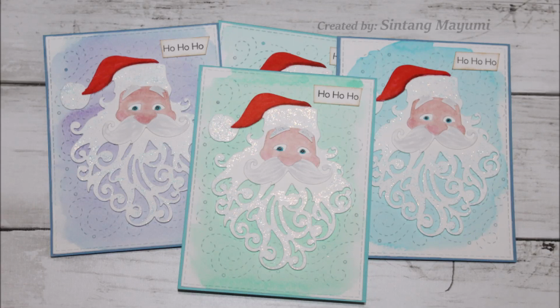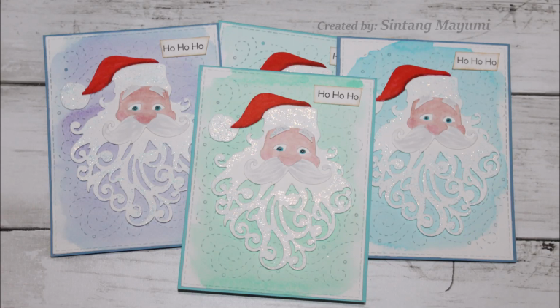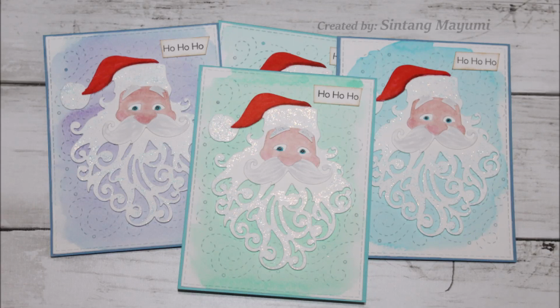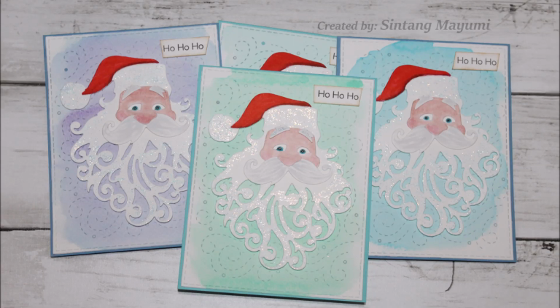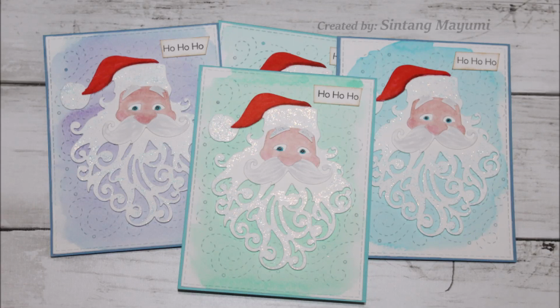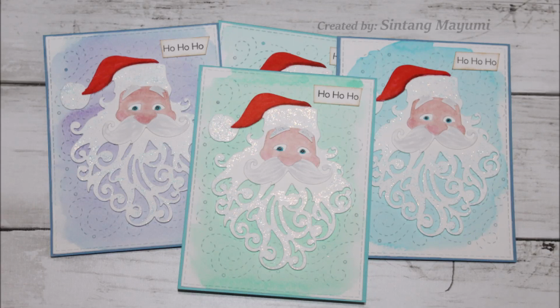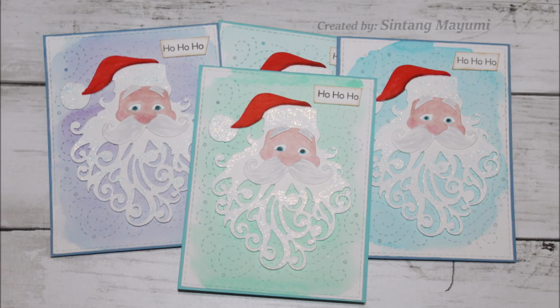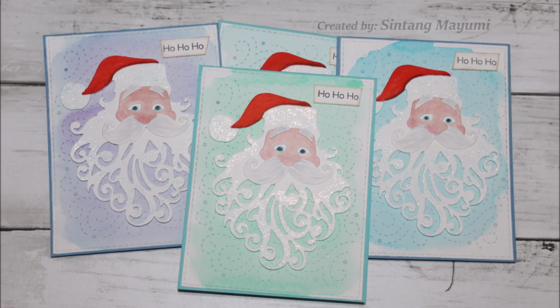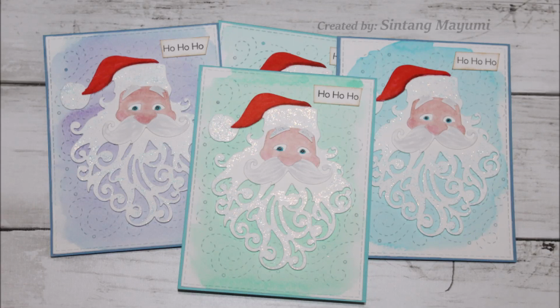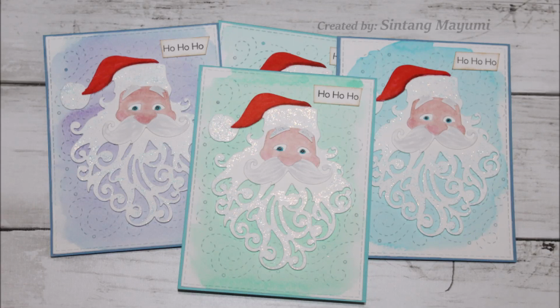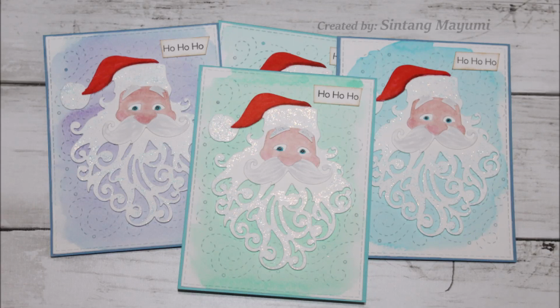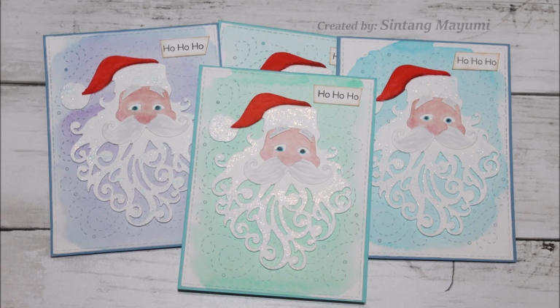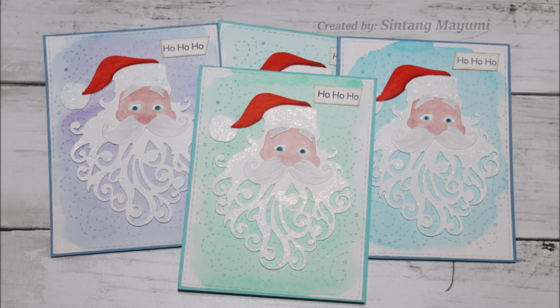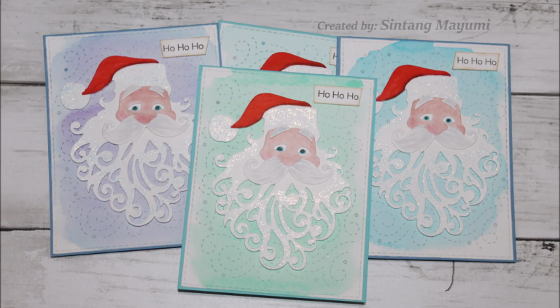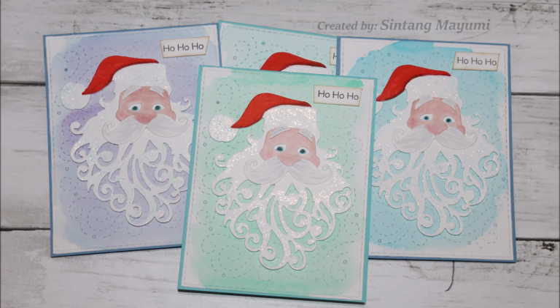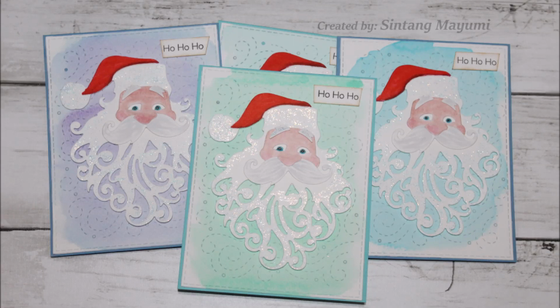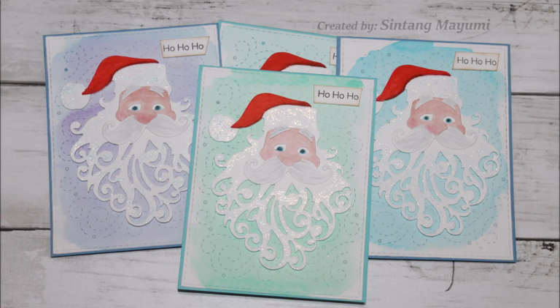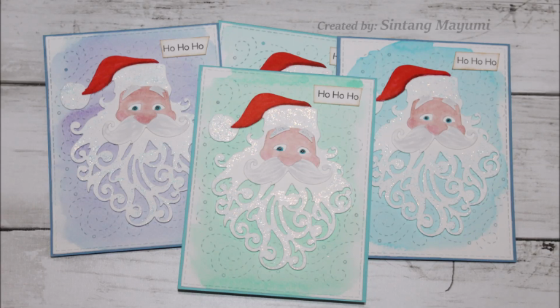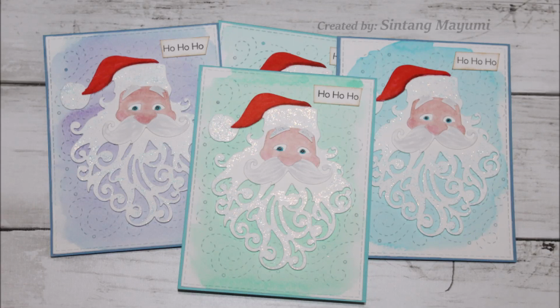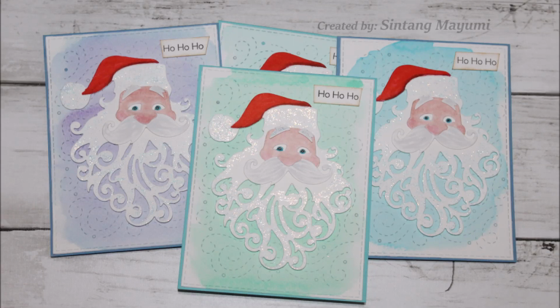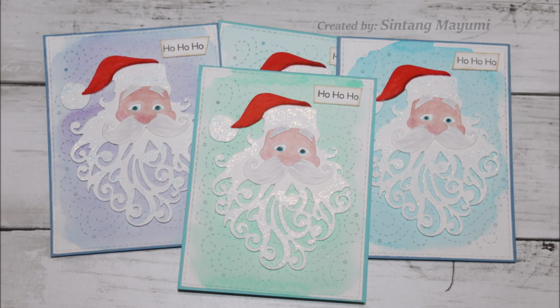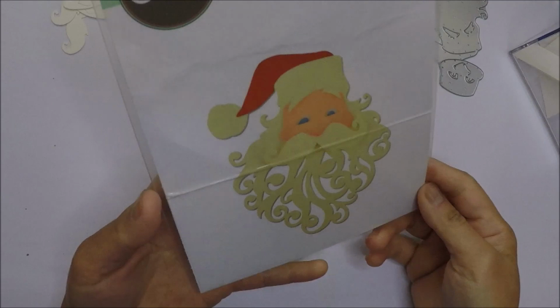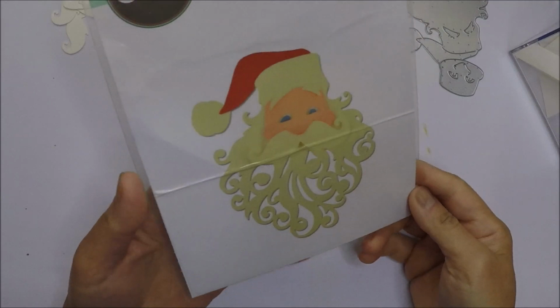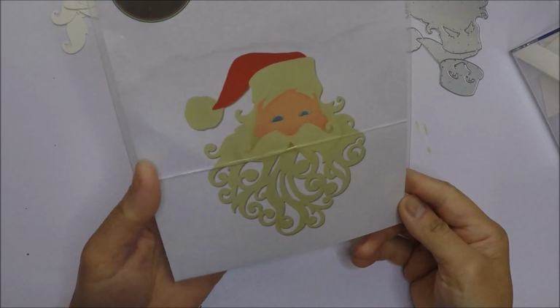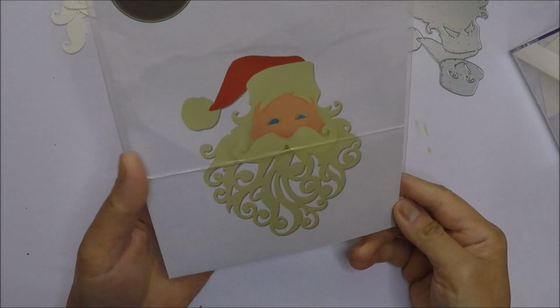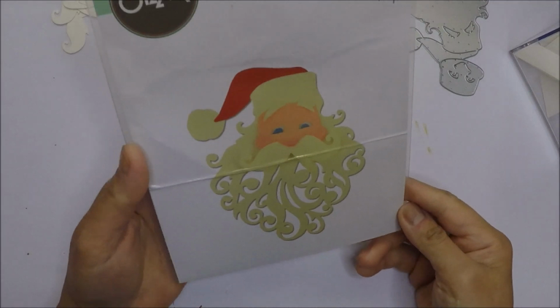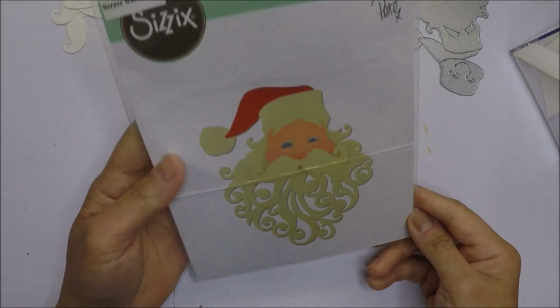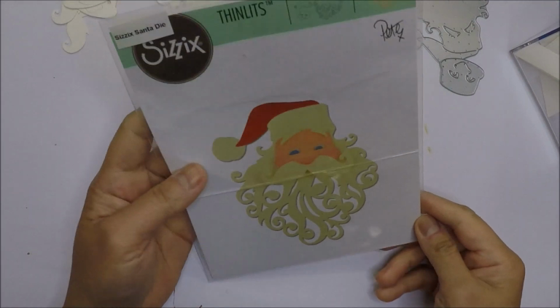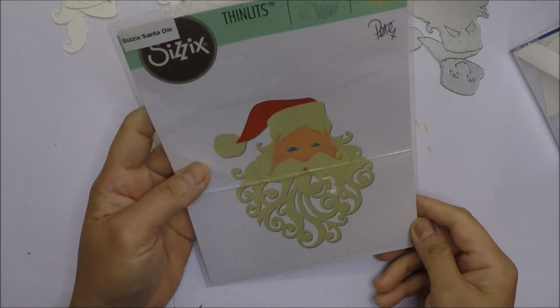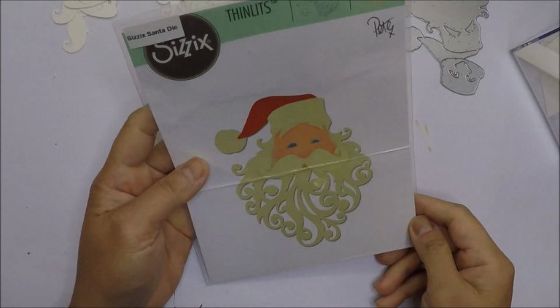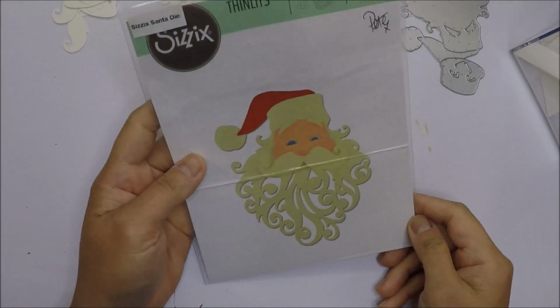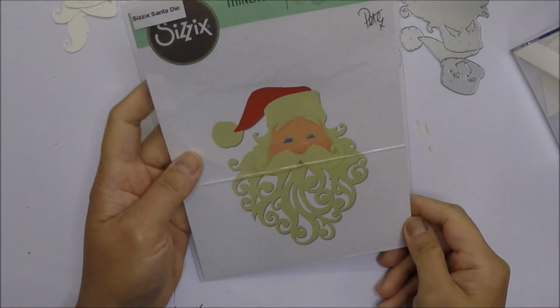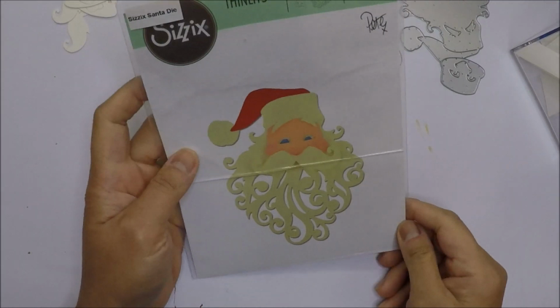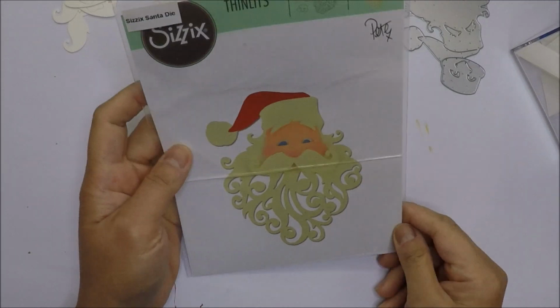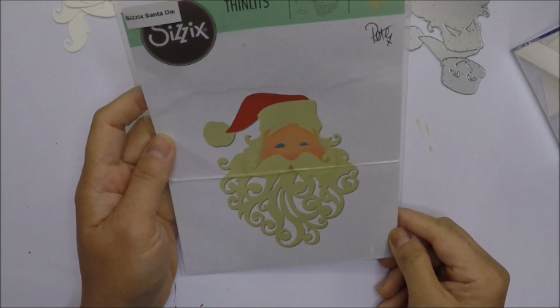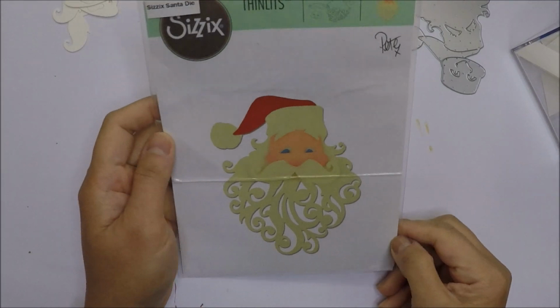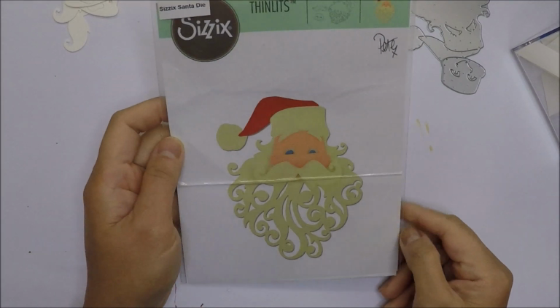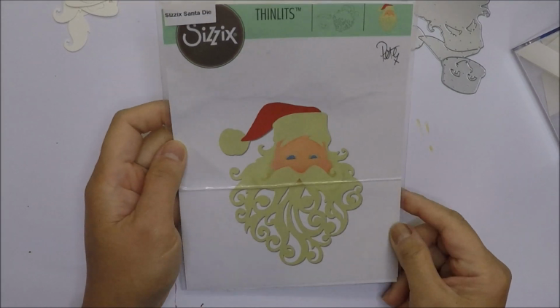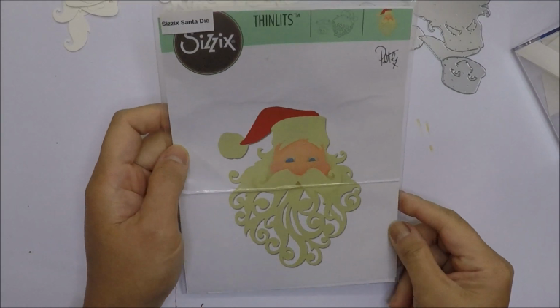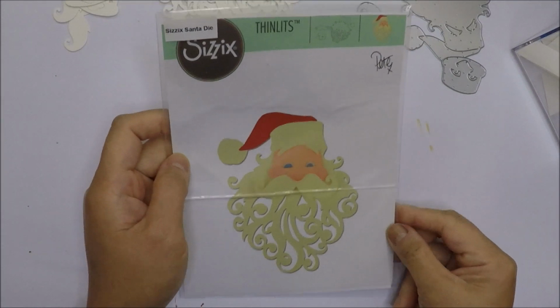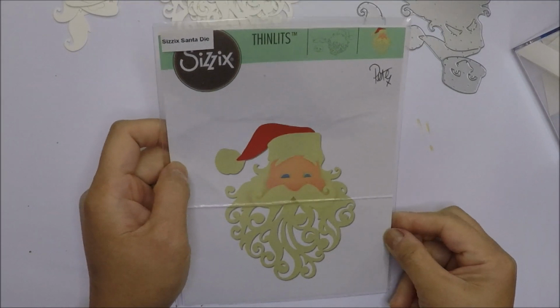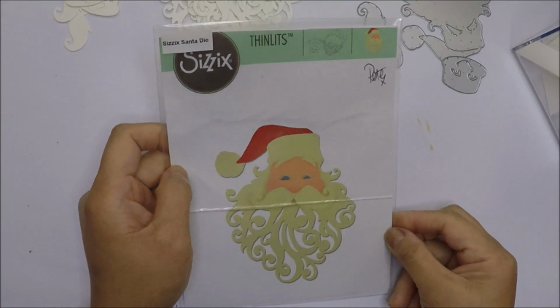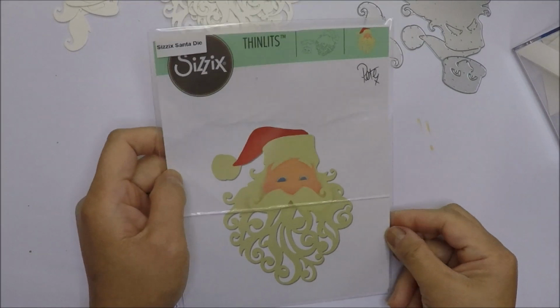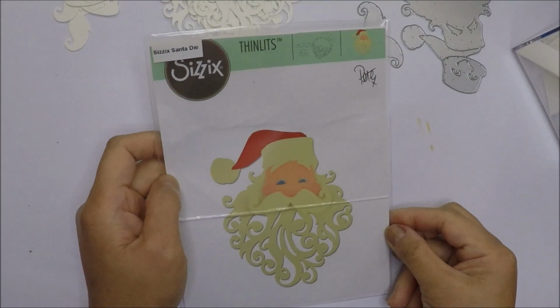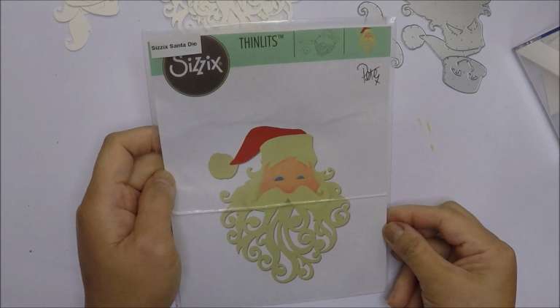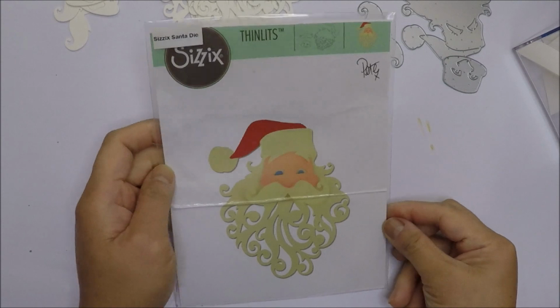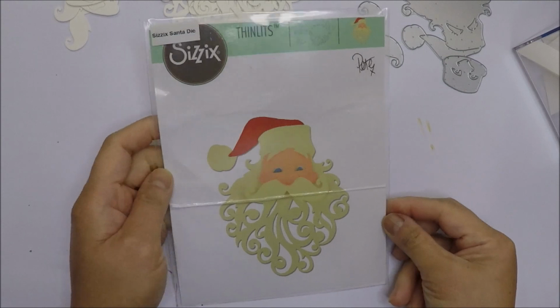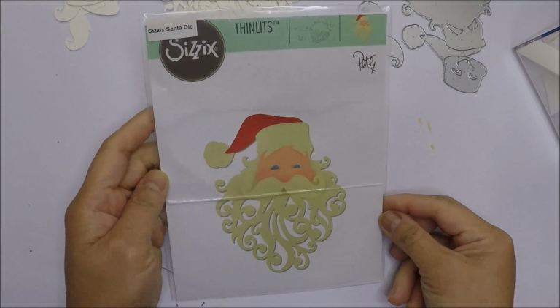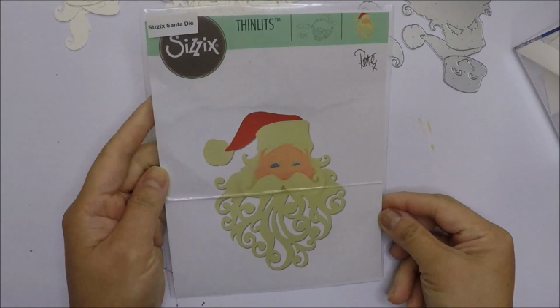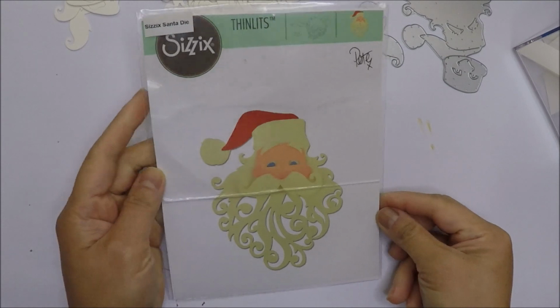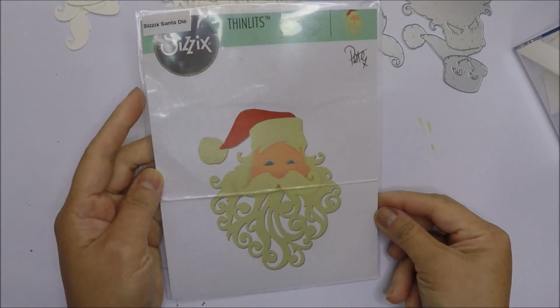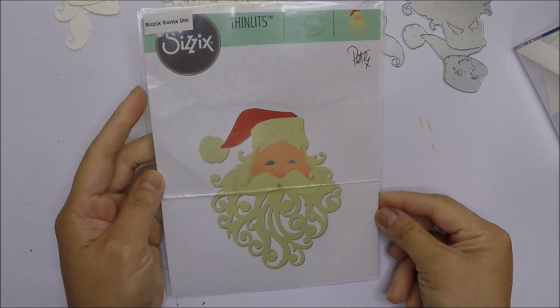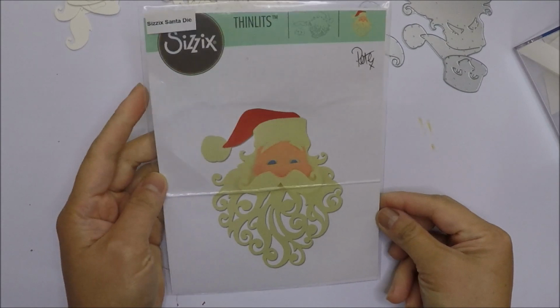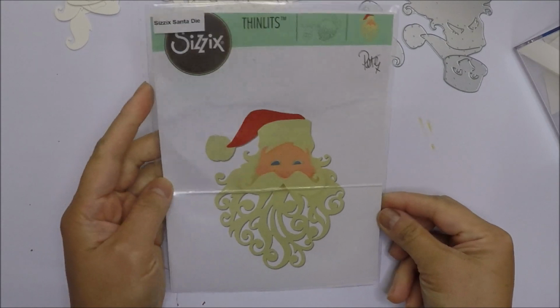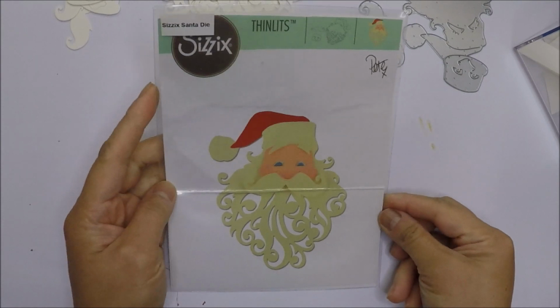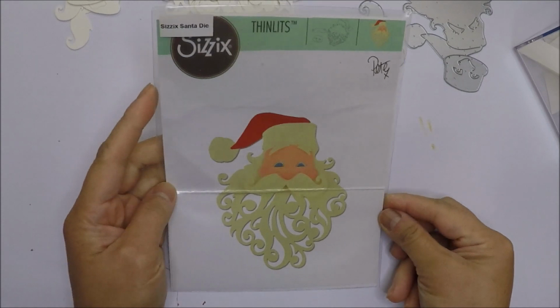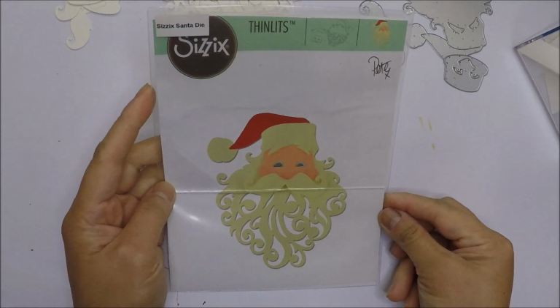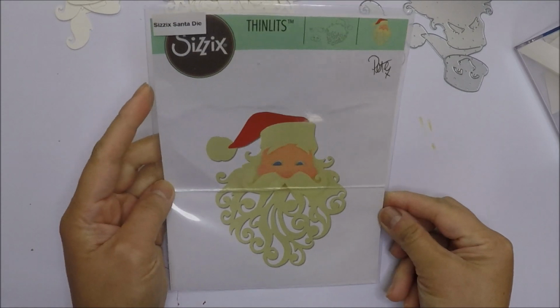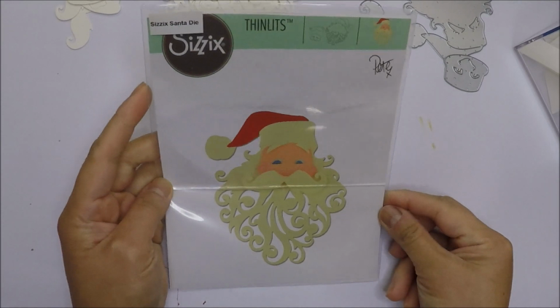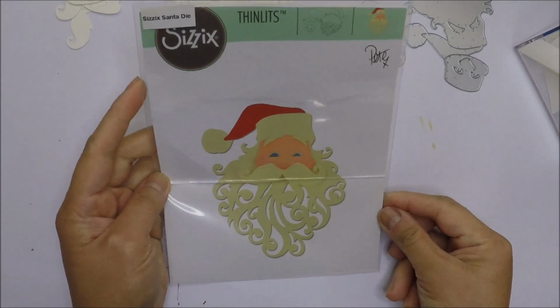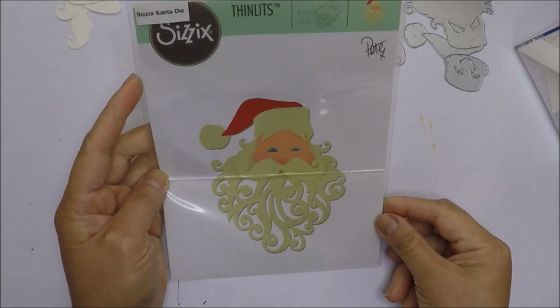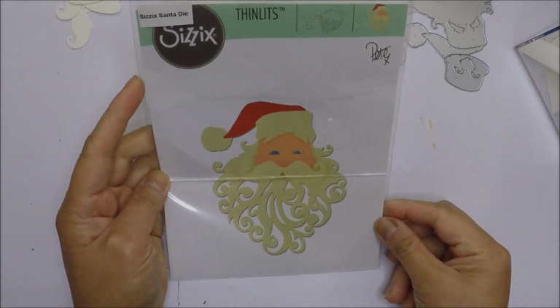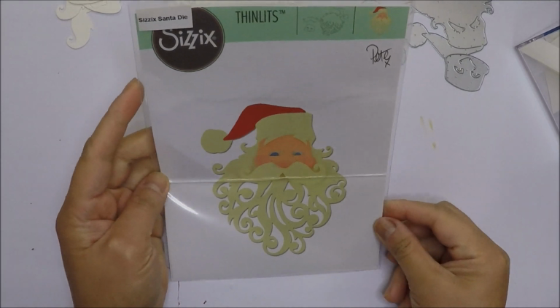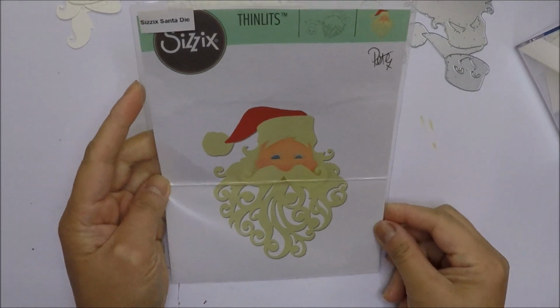Hi everyone, it's Intang Mayumi here. Today's video is our Christmas card series number 8.